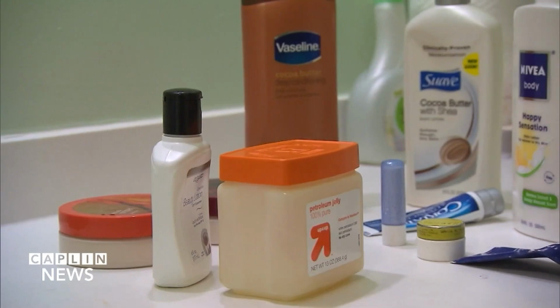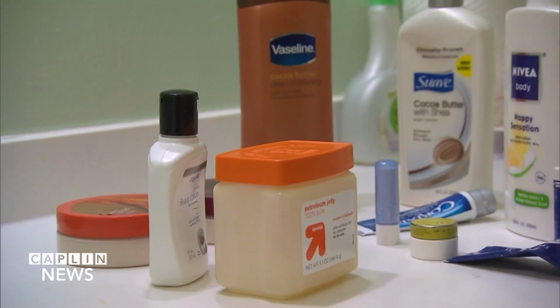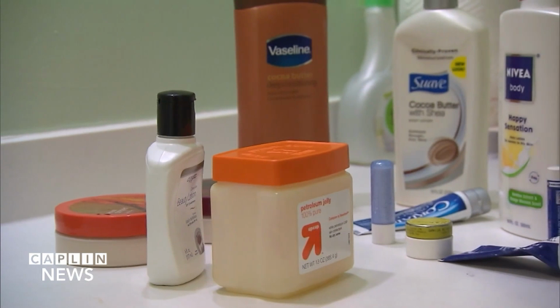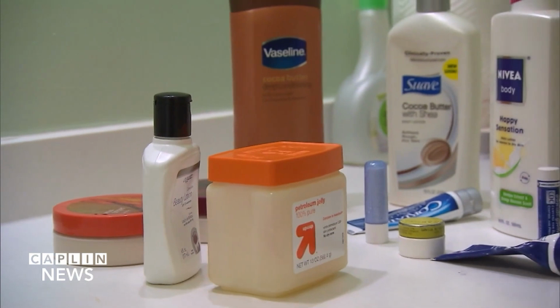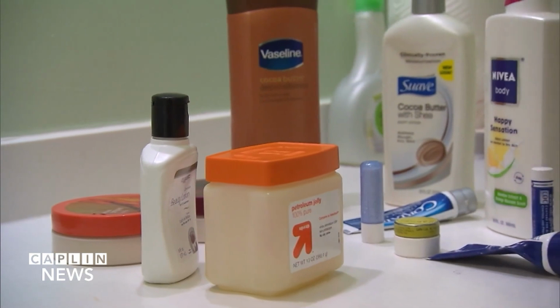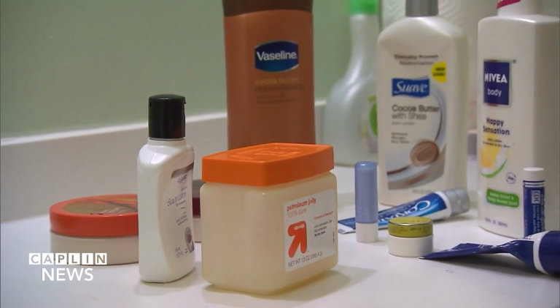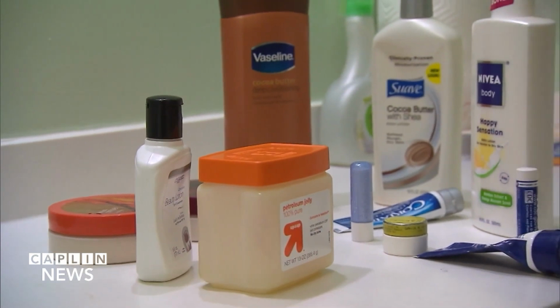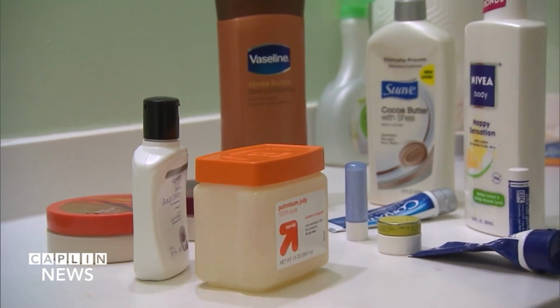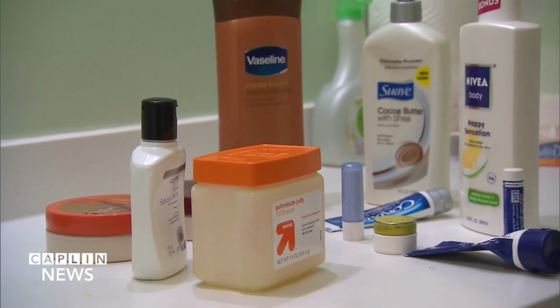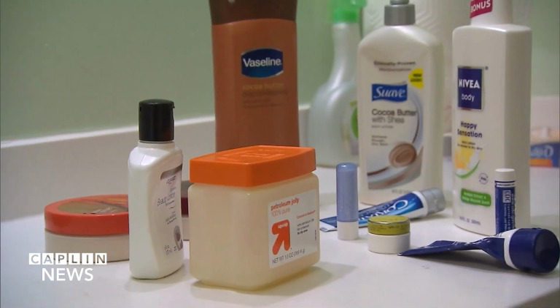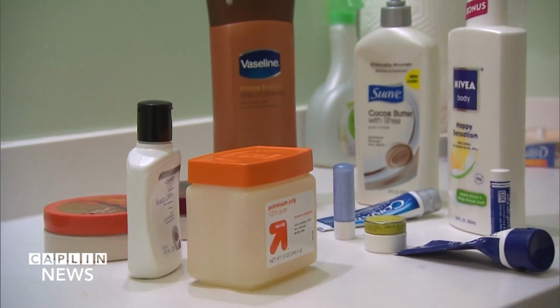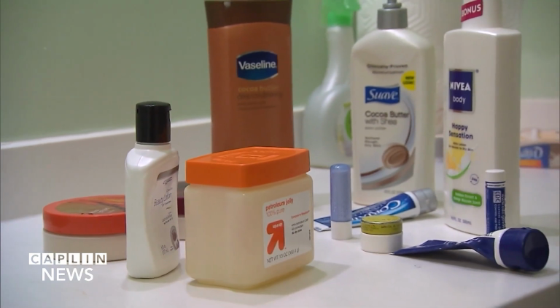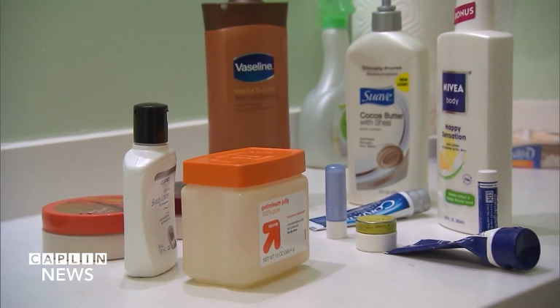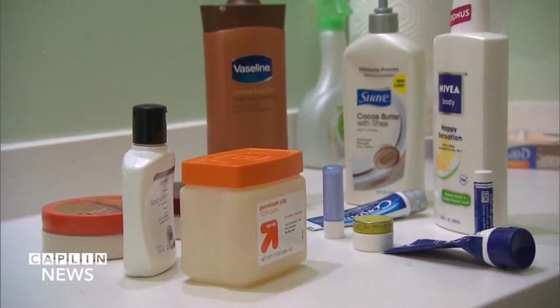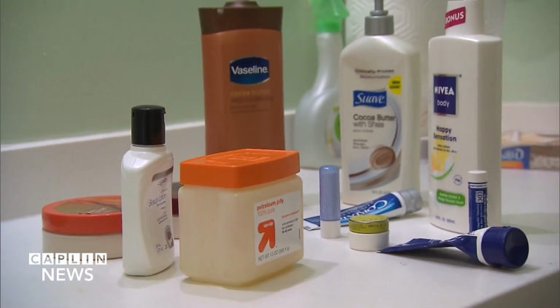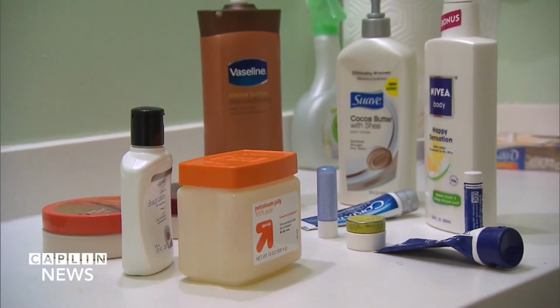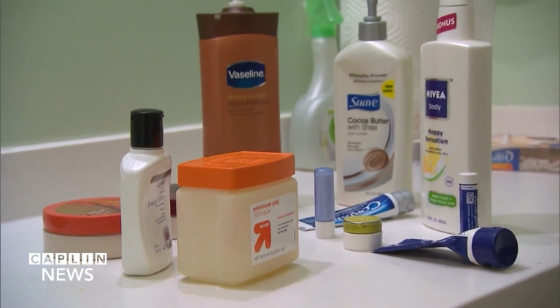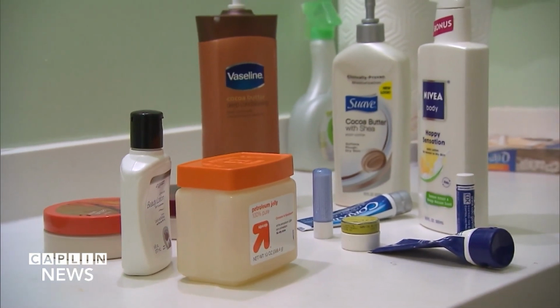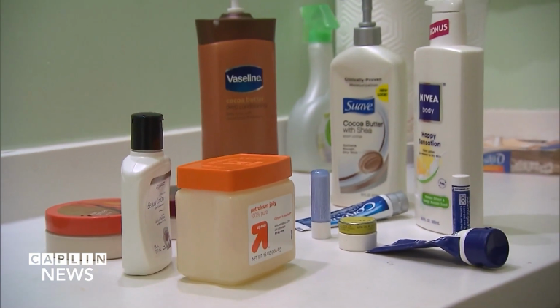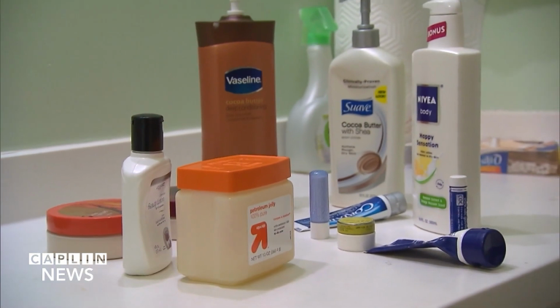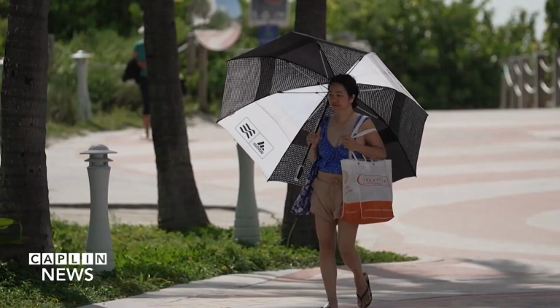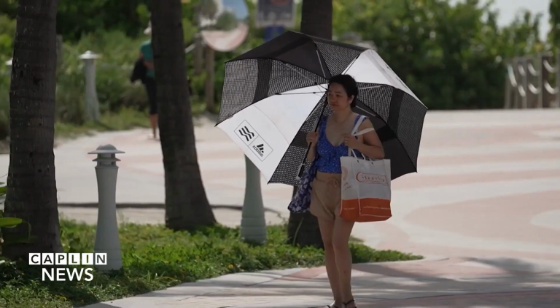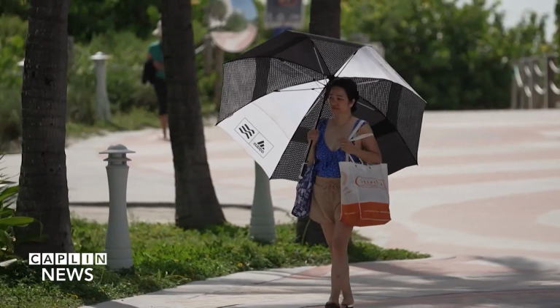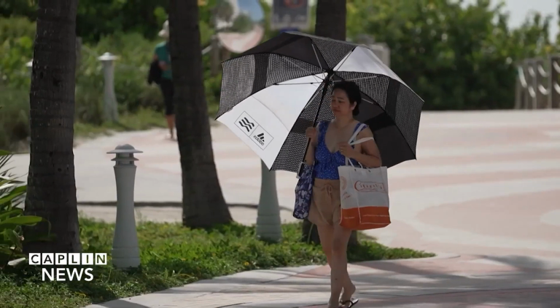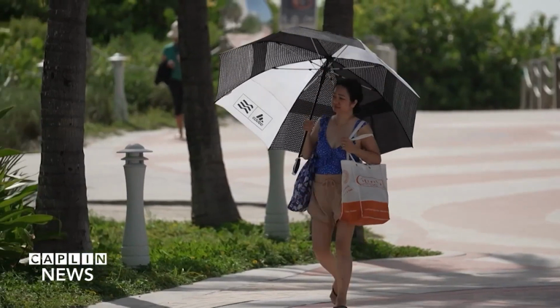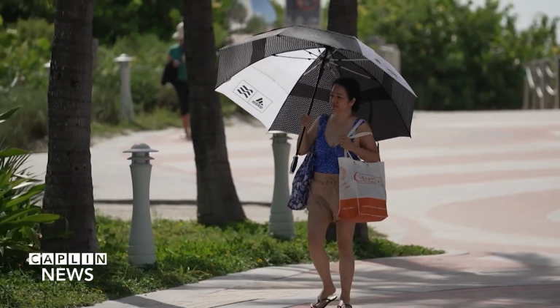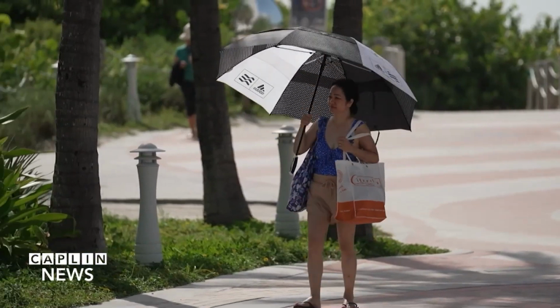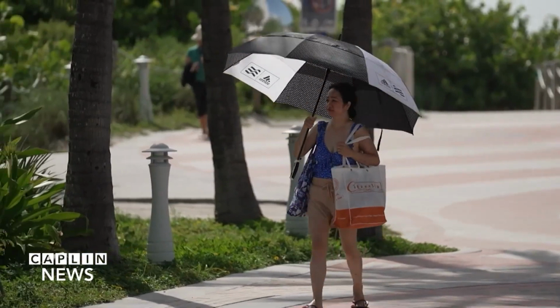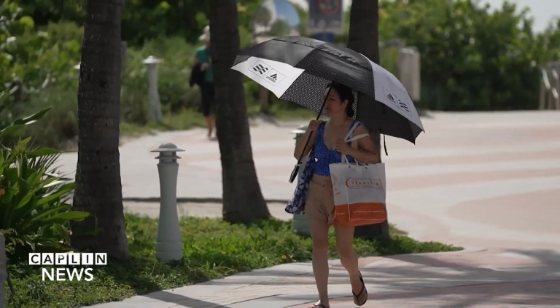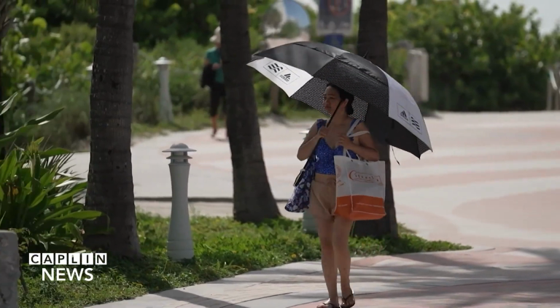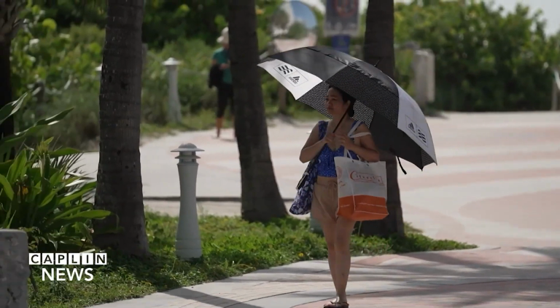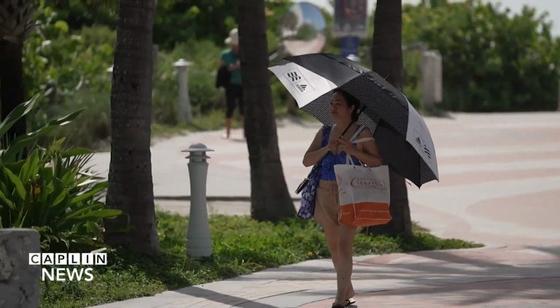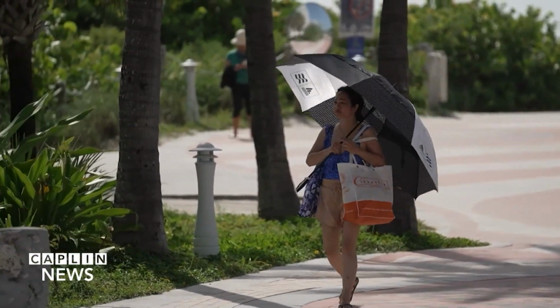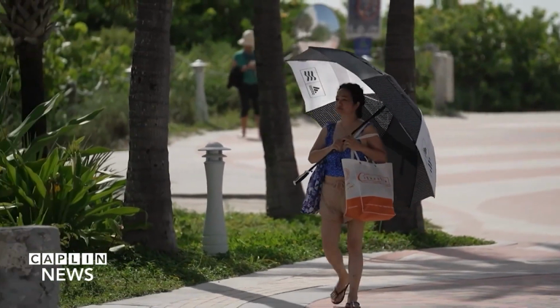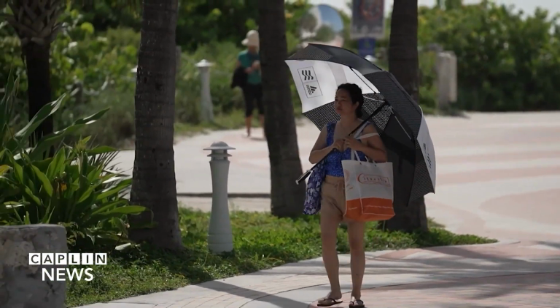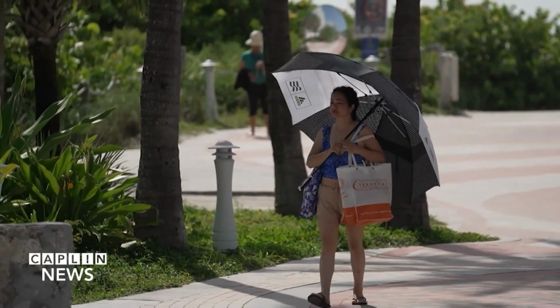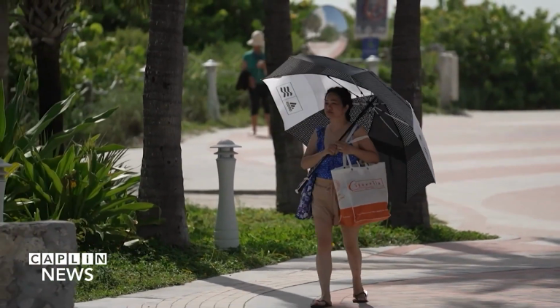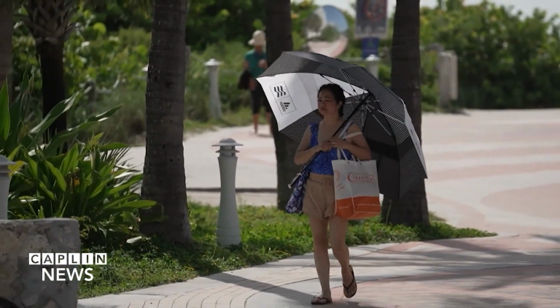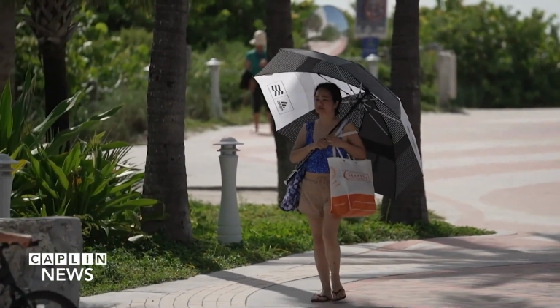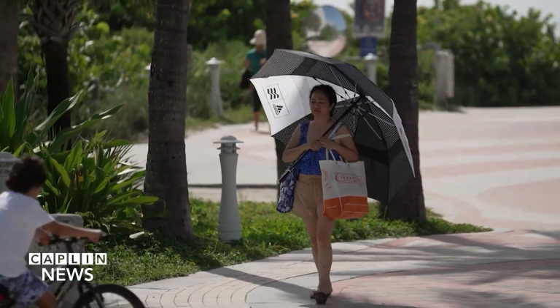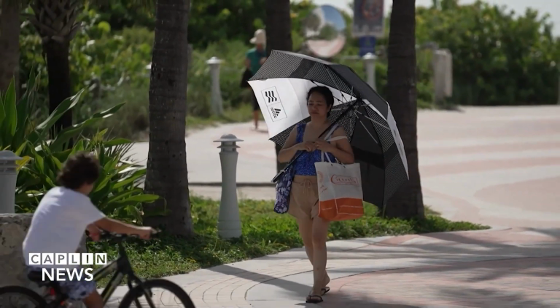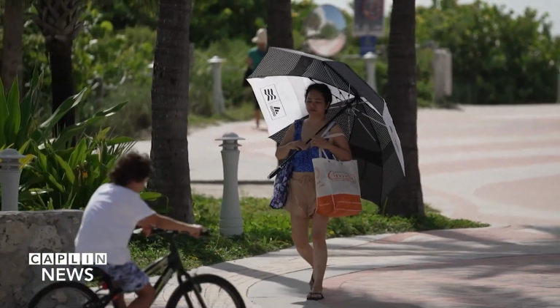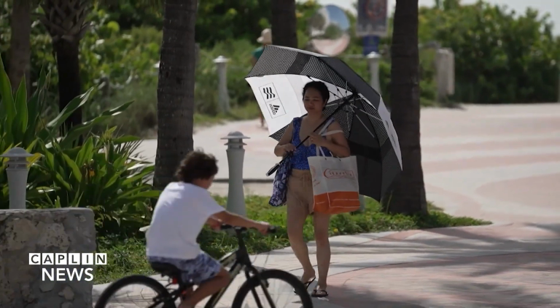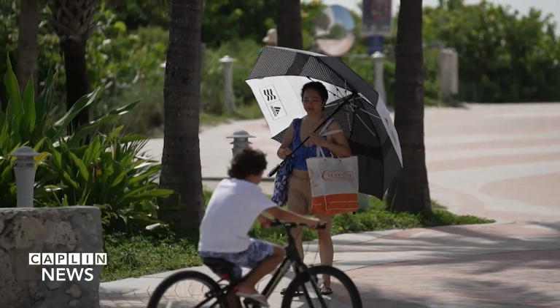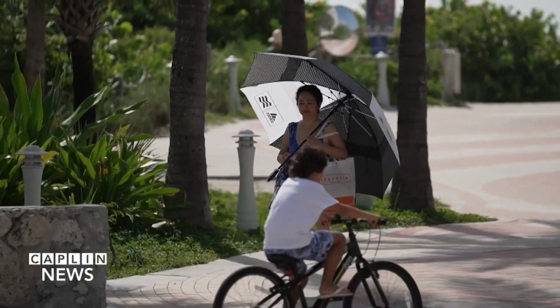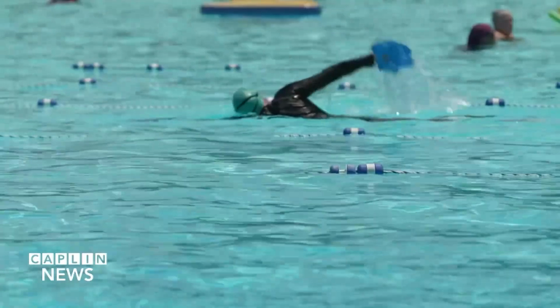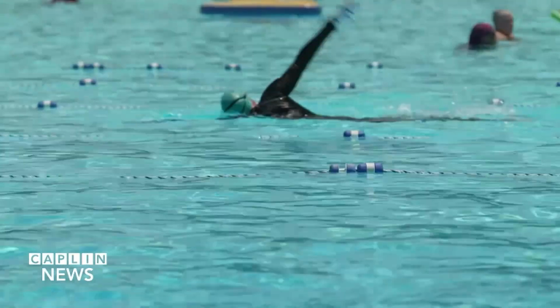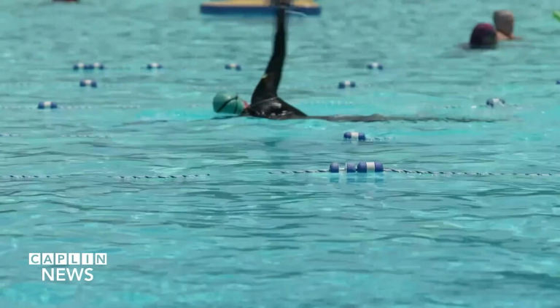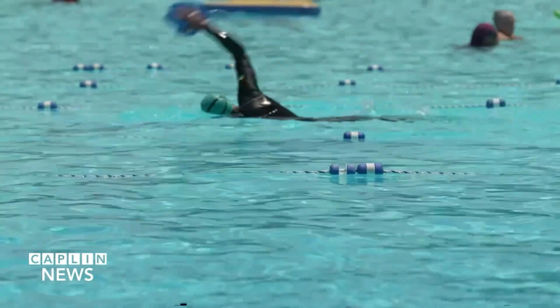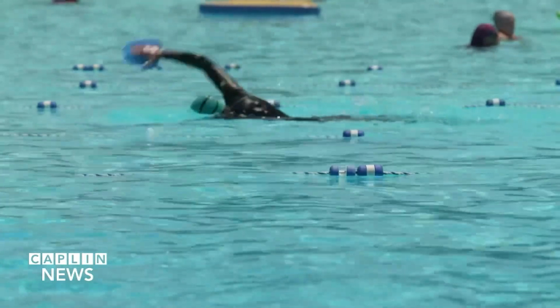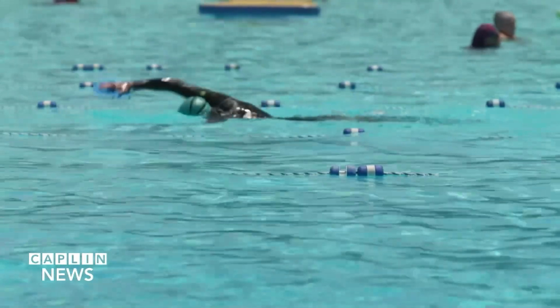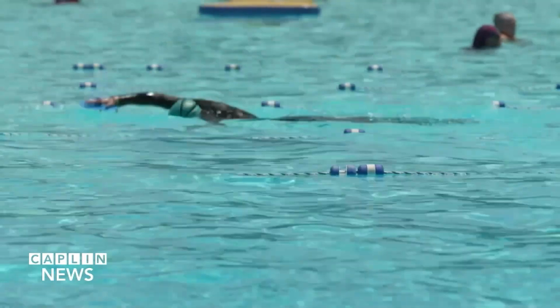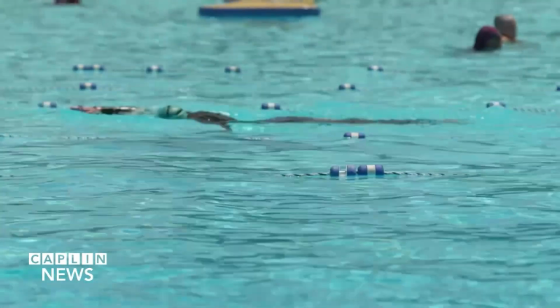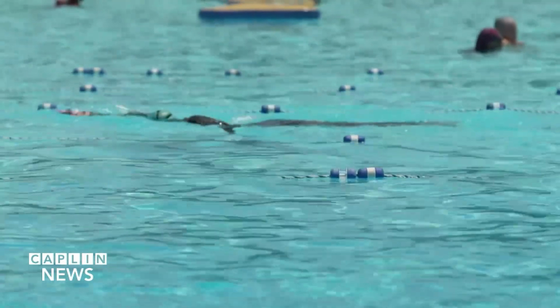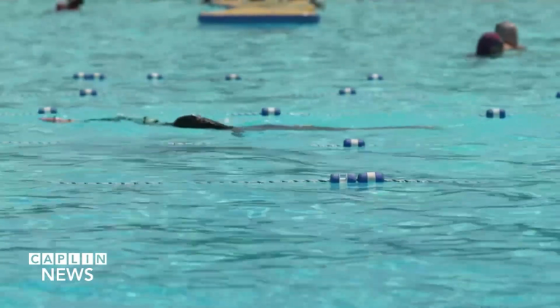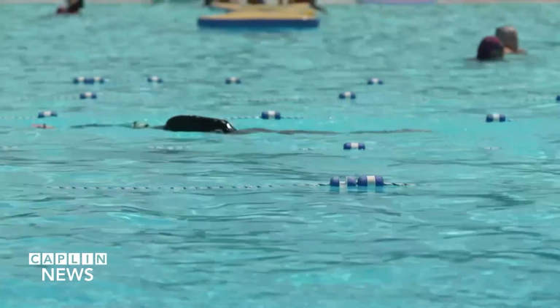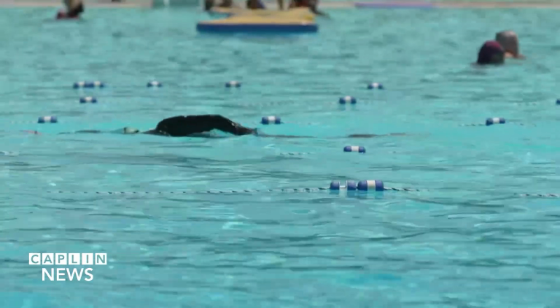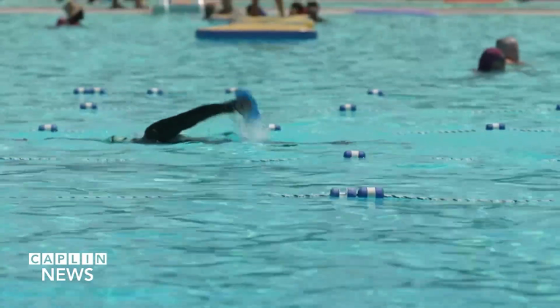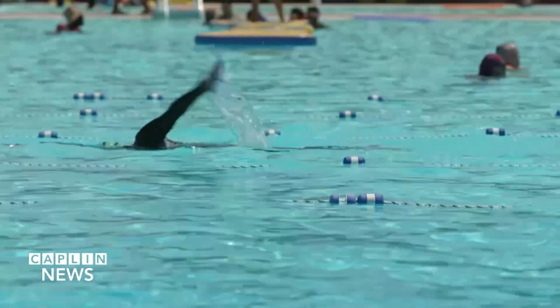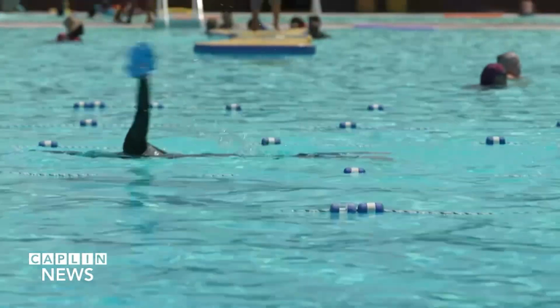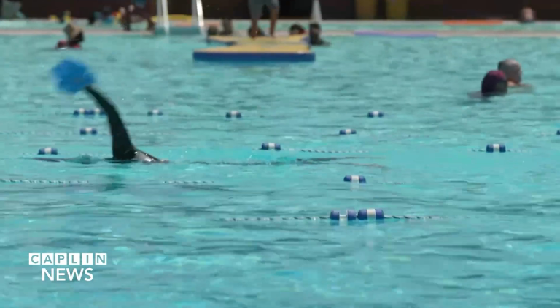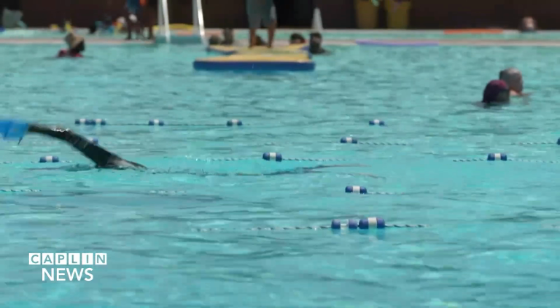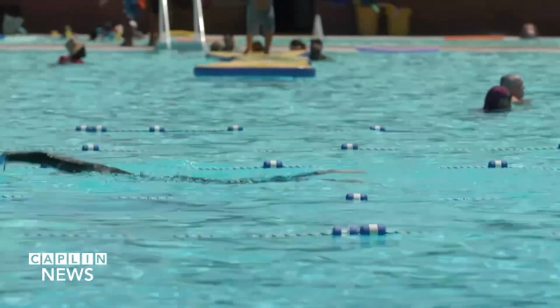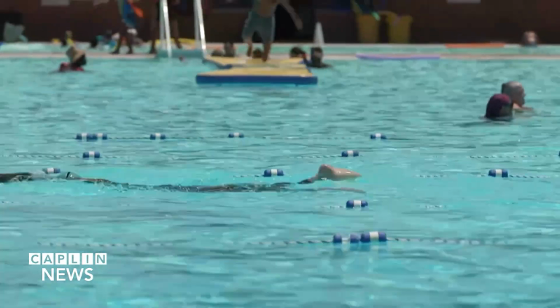The doctor also says it's important to protect your skin from the summer sun by using sunscreen. Reporting for Kaplan News, I'm Amanda Gray.